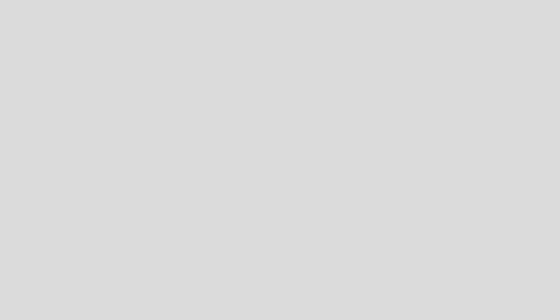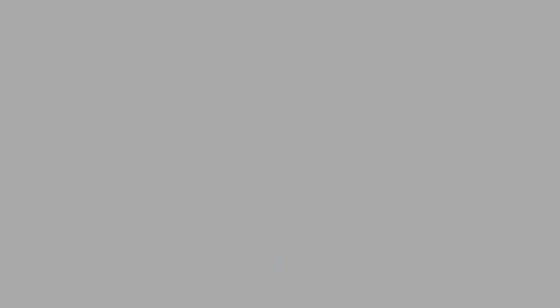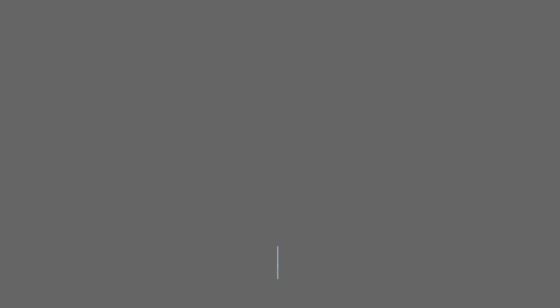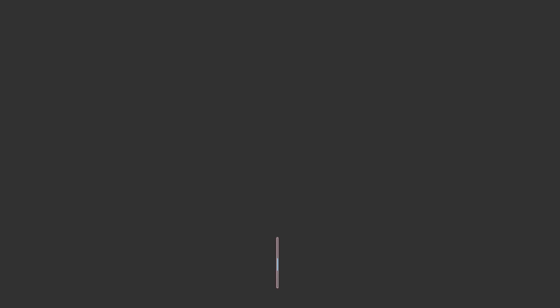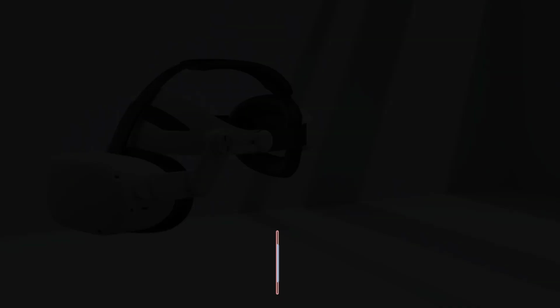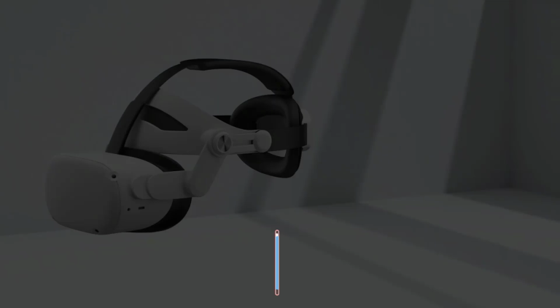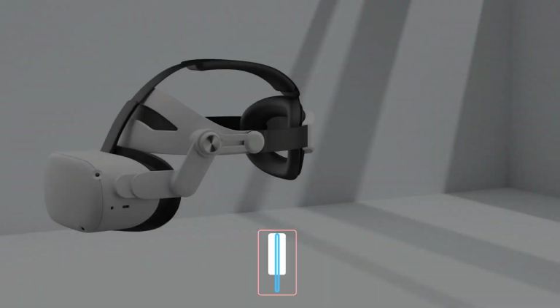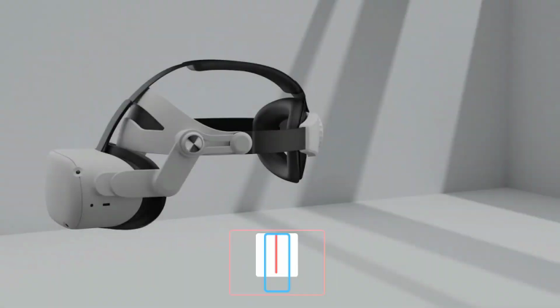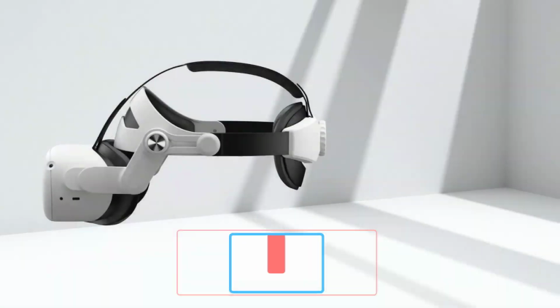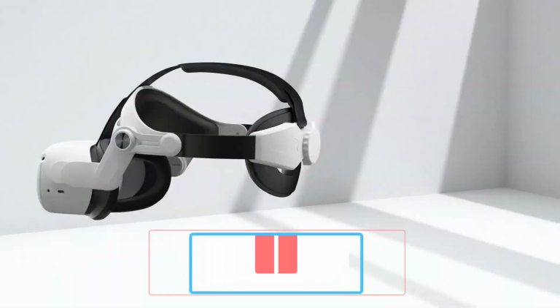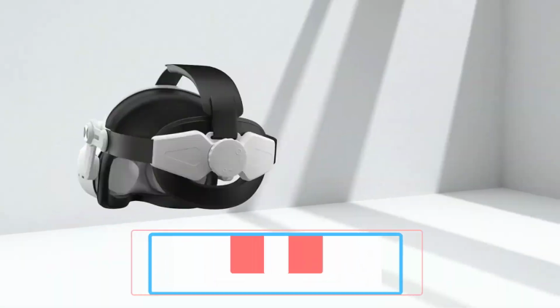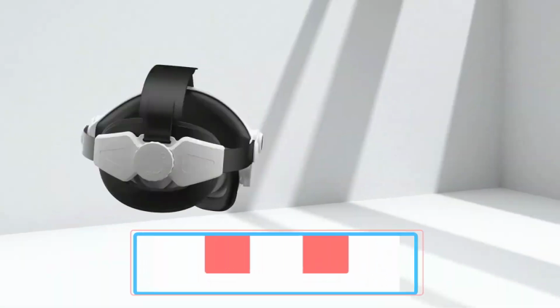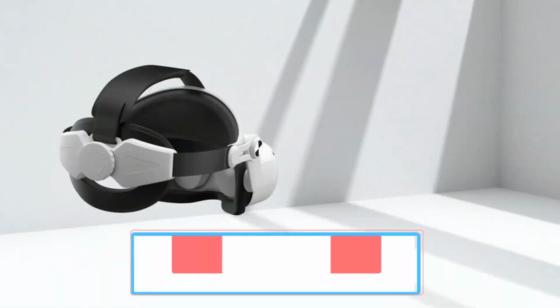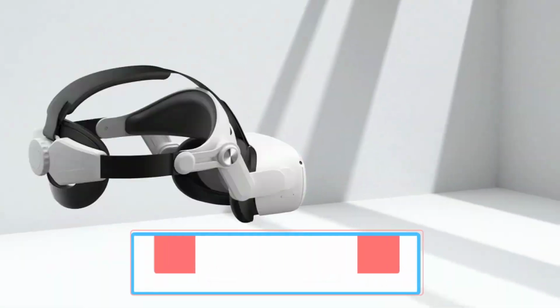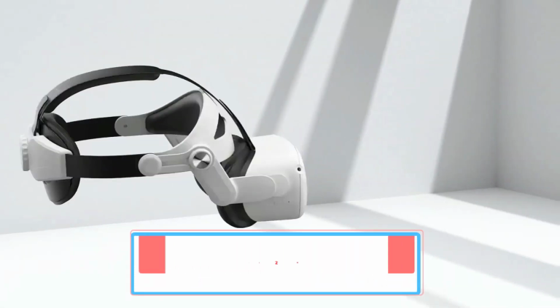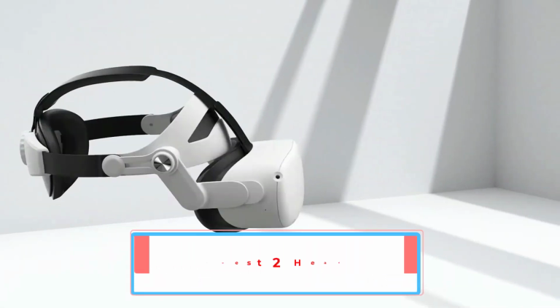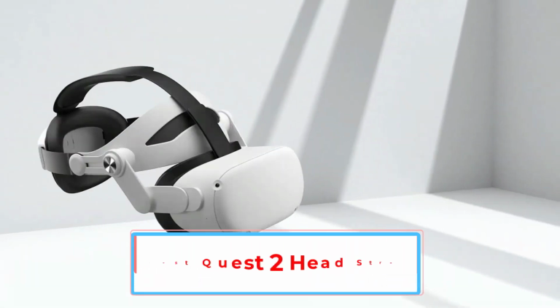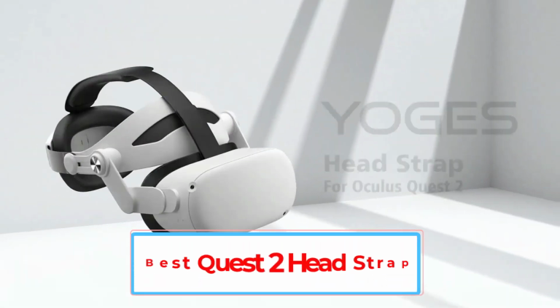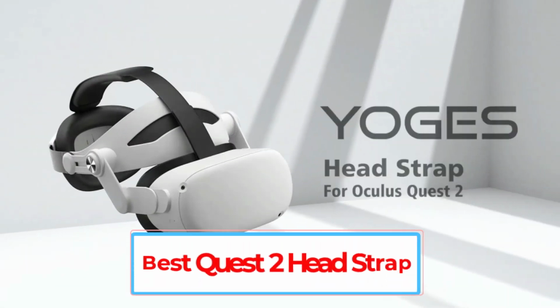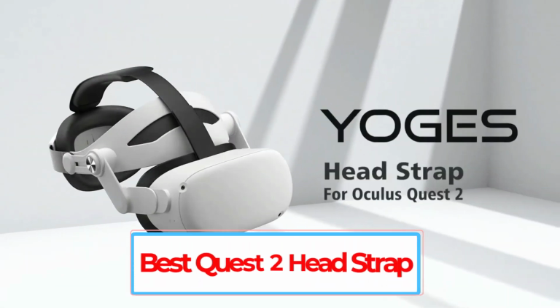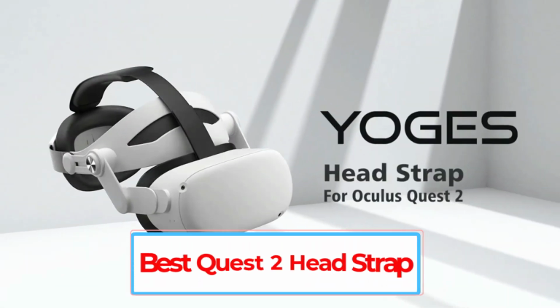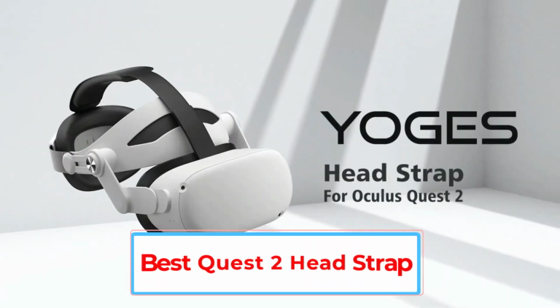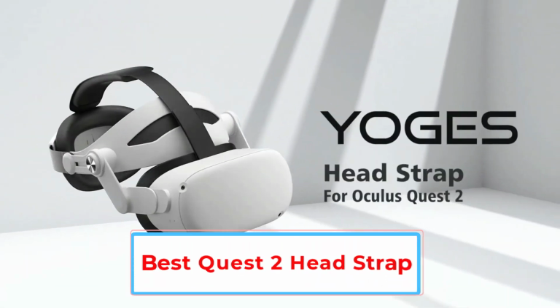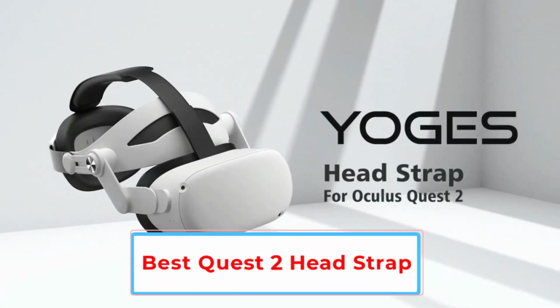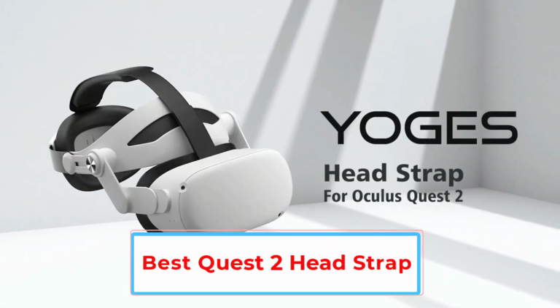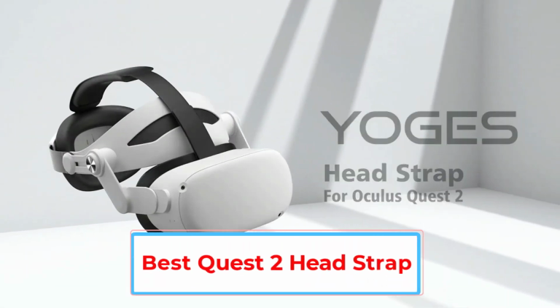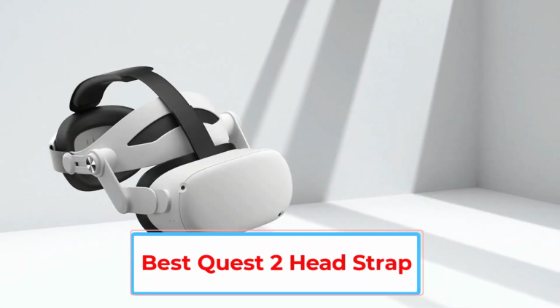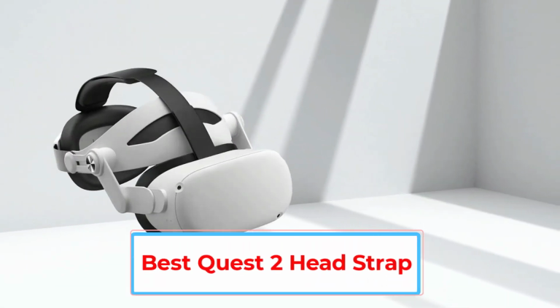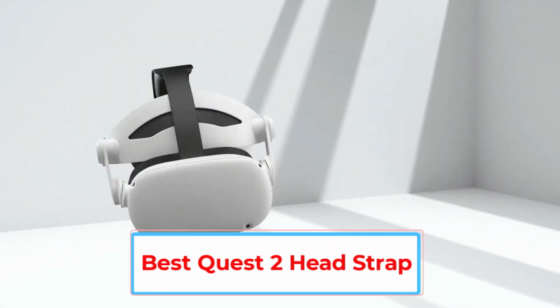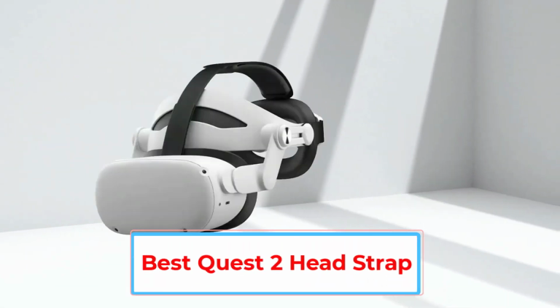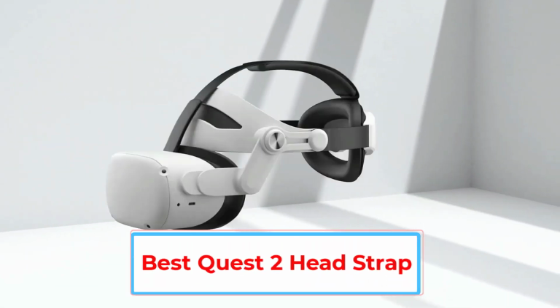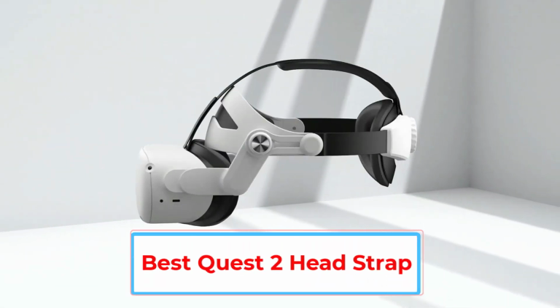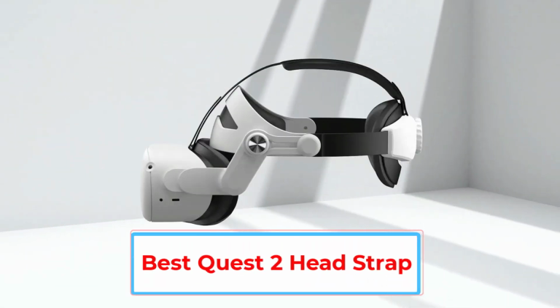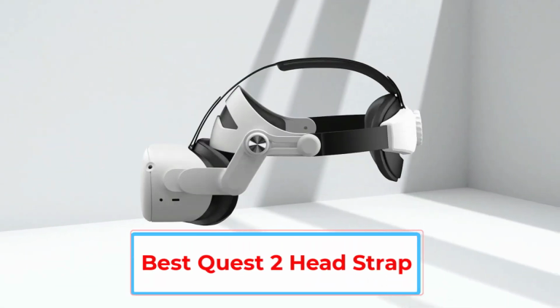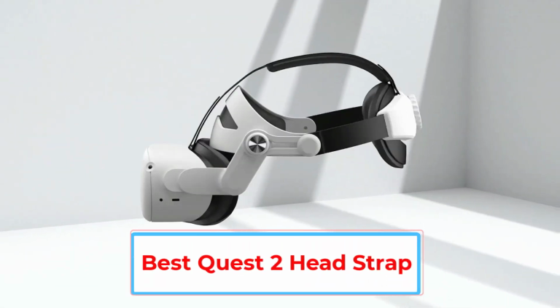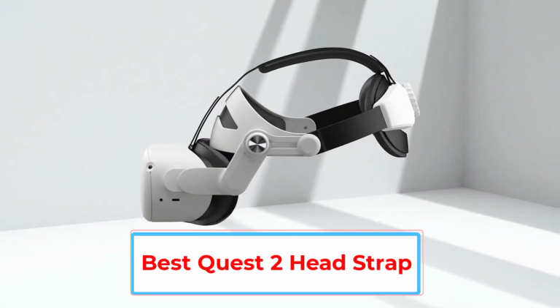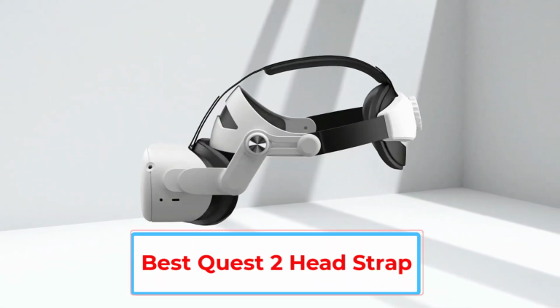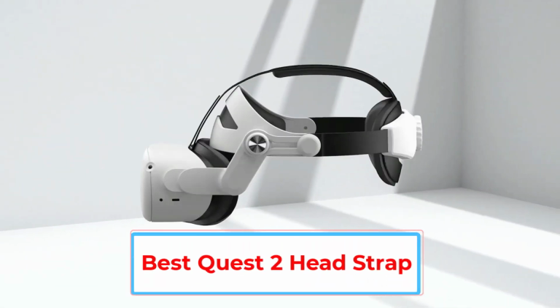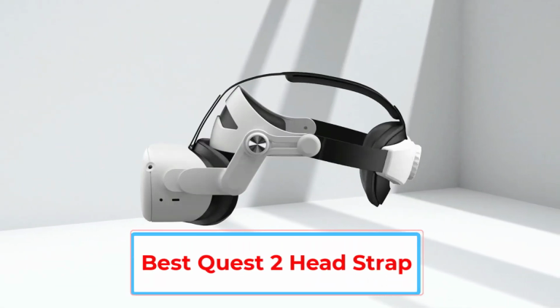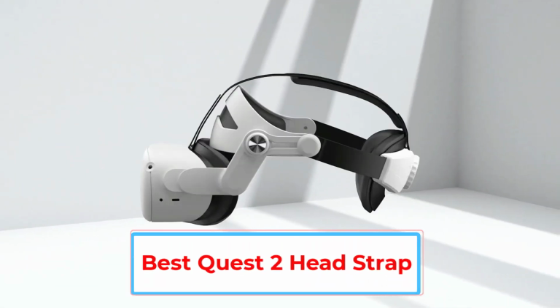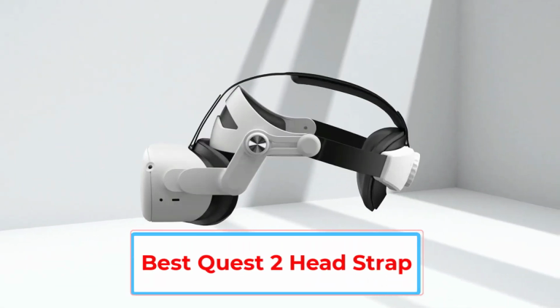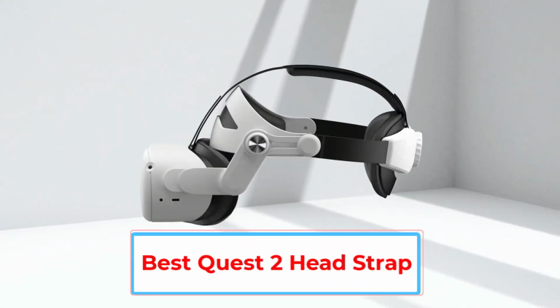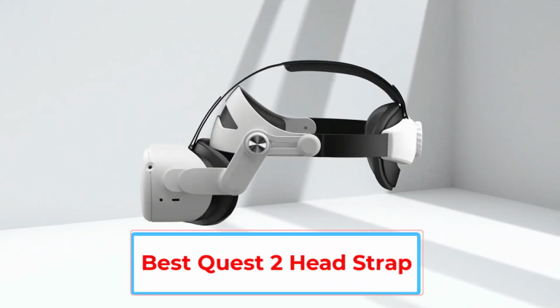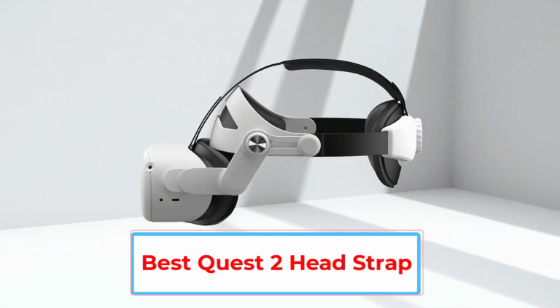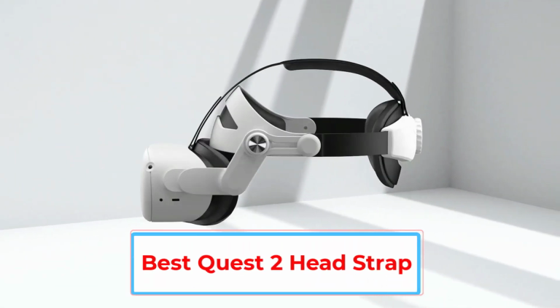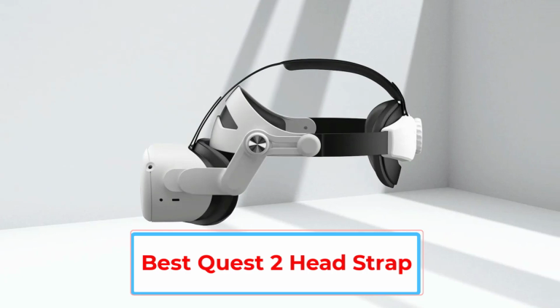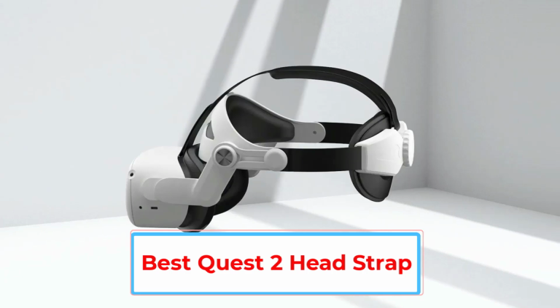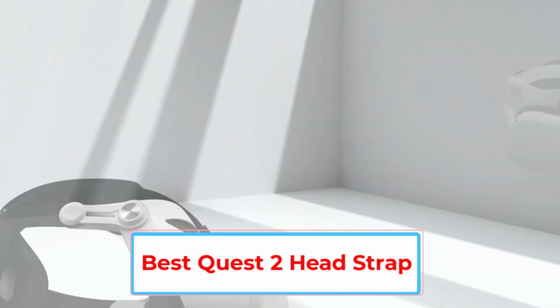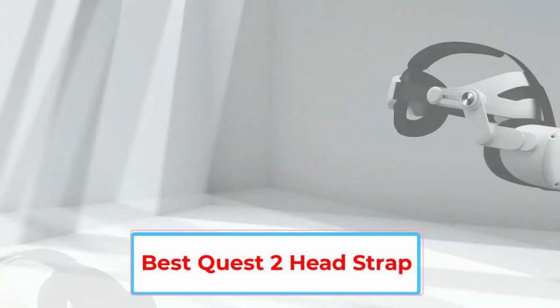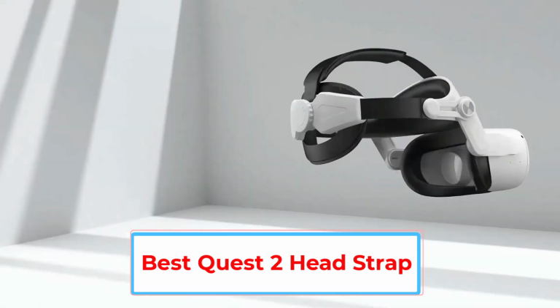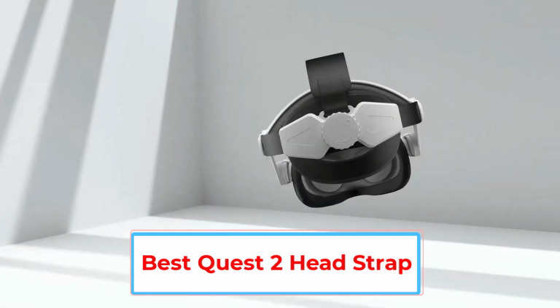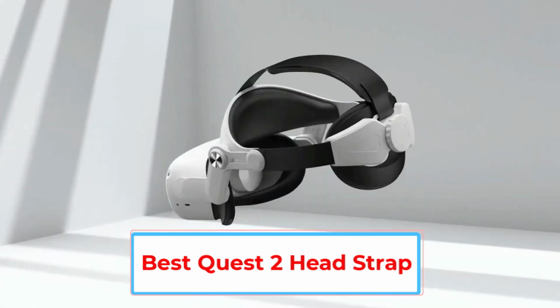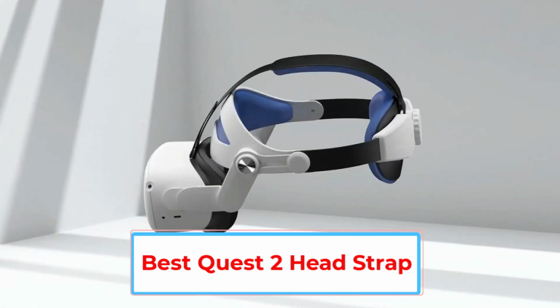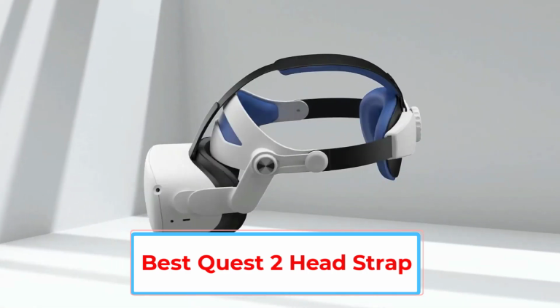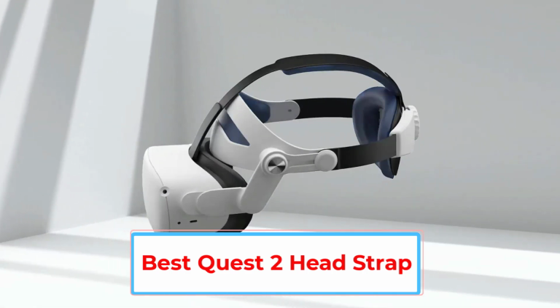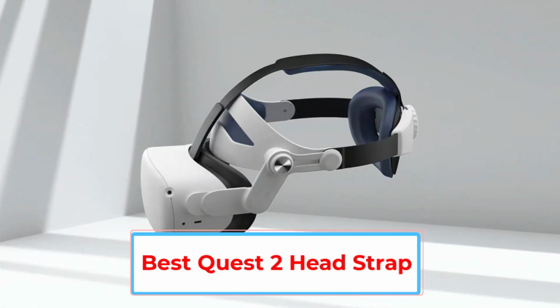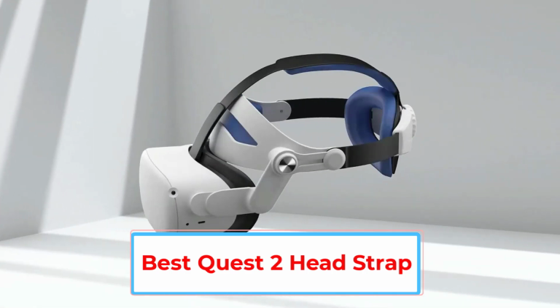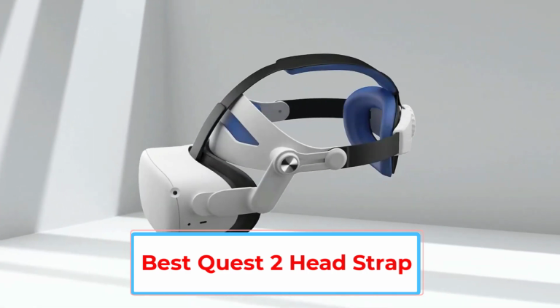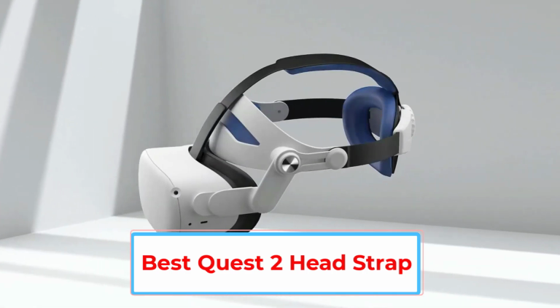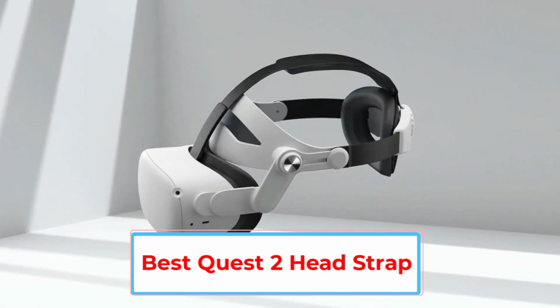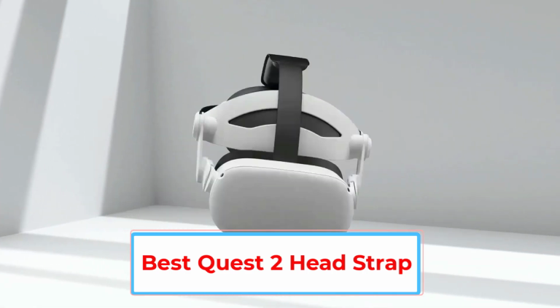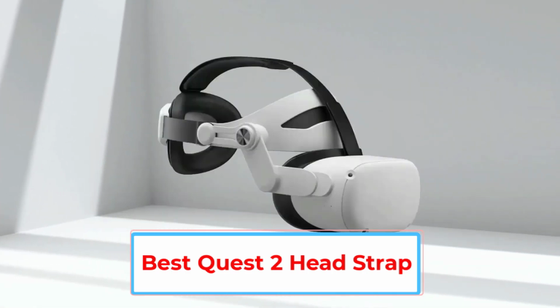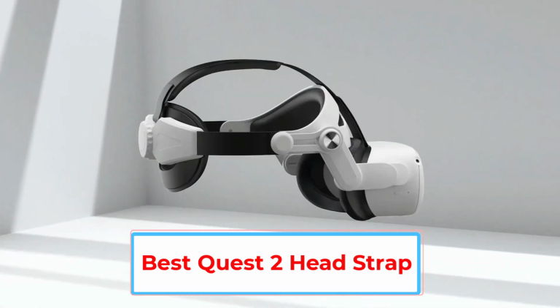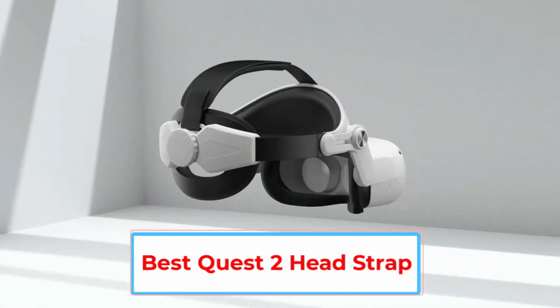Are you looking for the best Quest 2 headstrap? In this video we will look at some of the 4 best Quest 2 headstraps on the market.